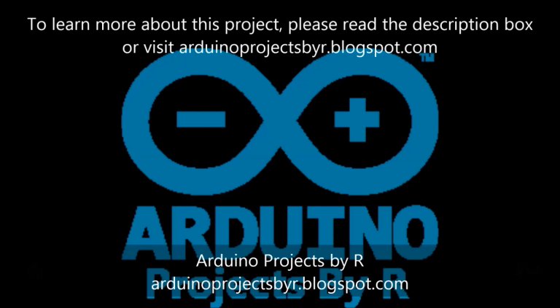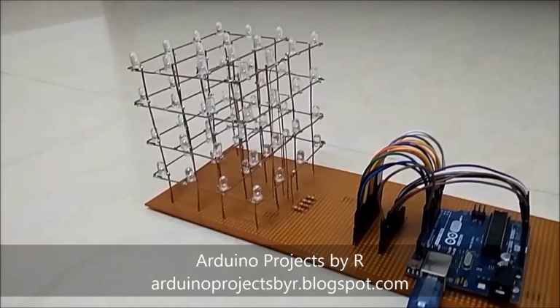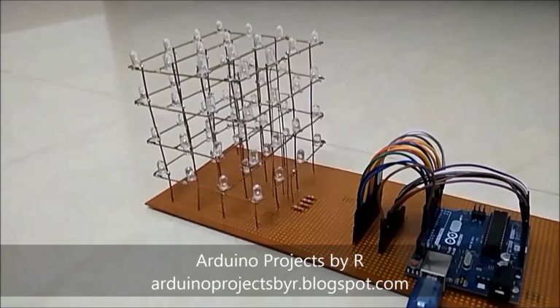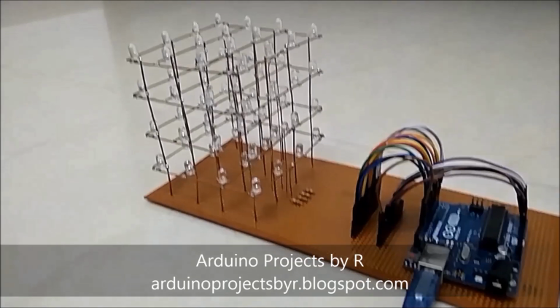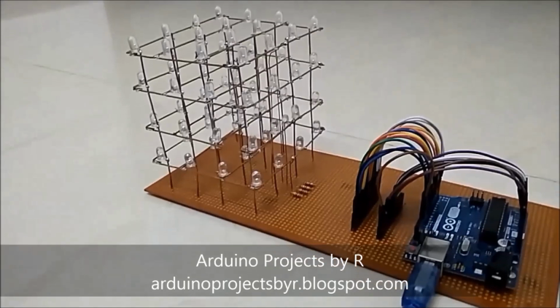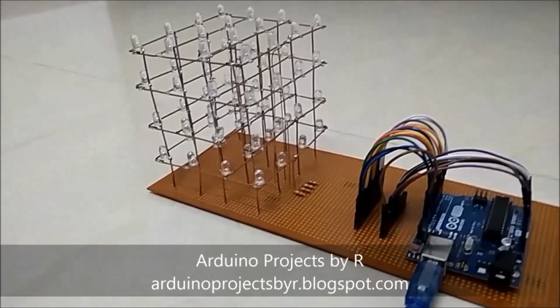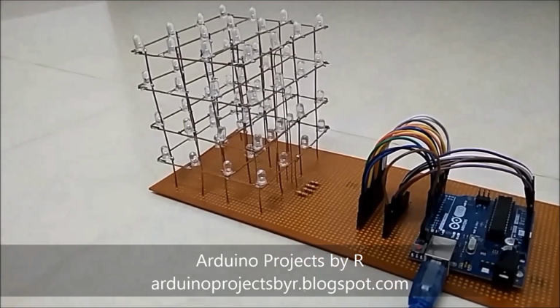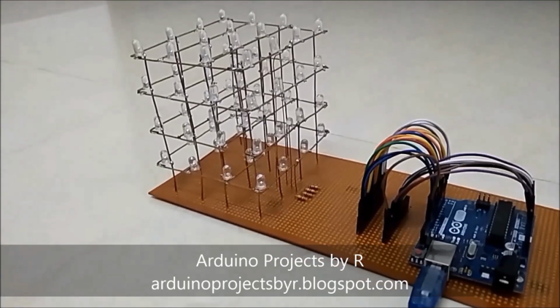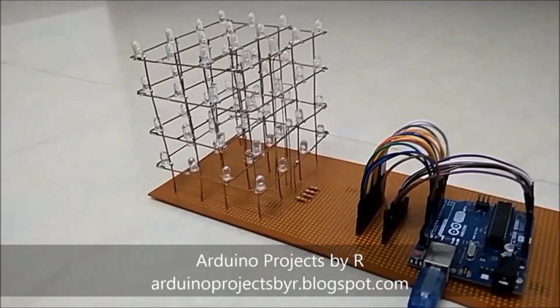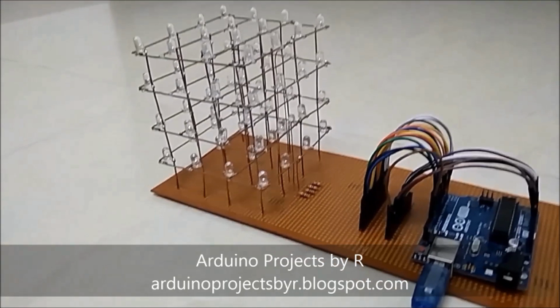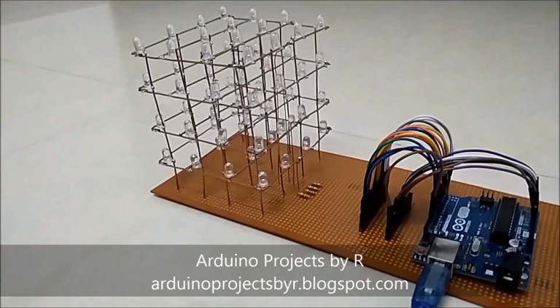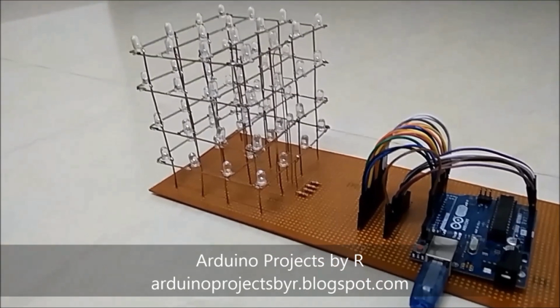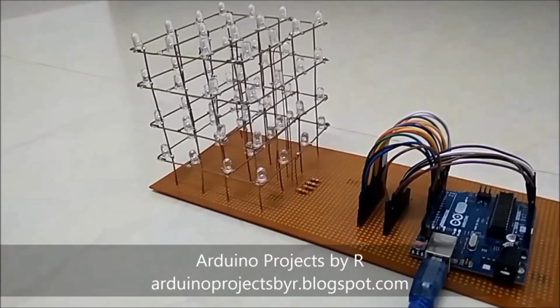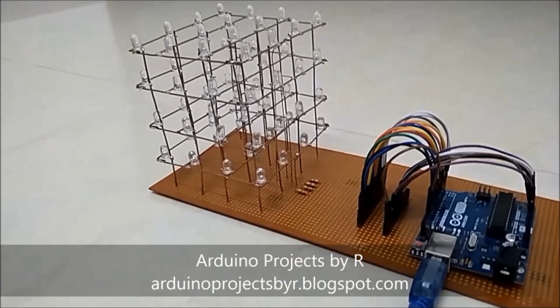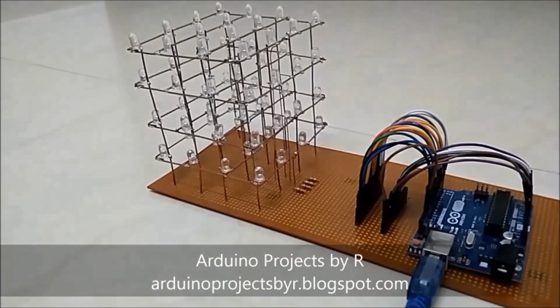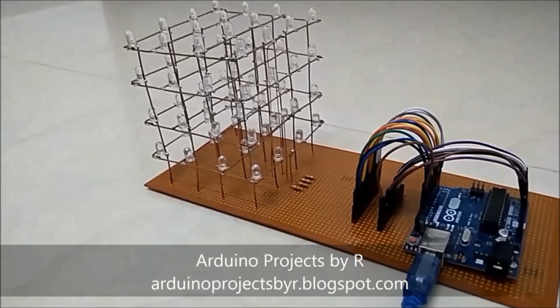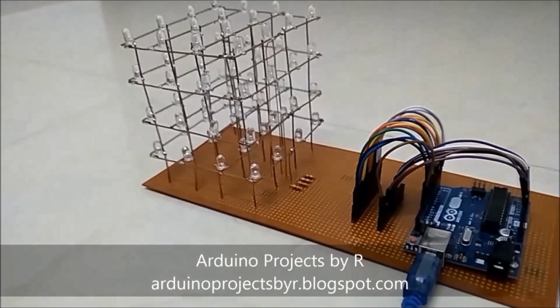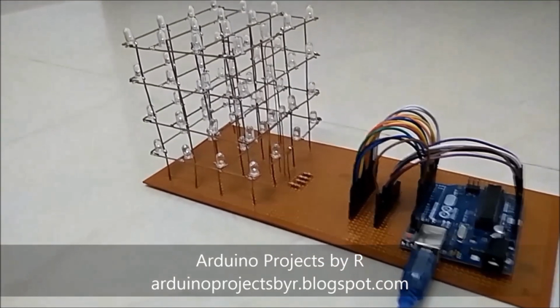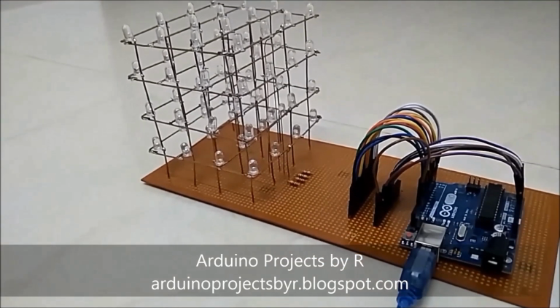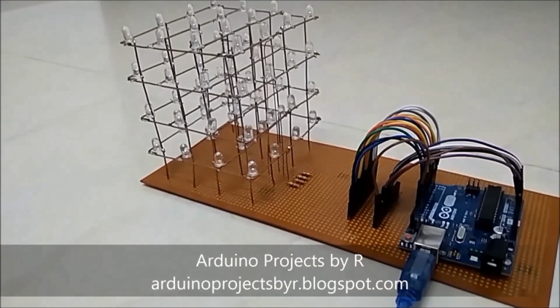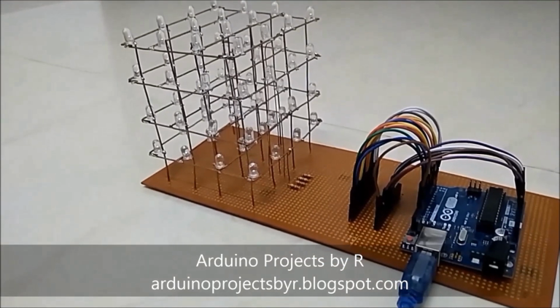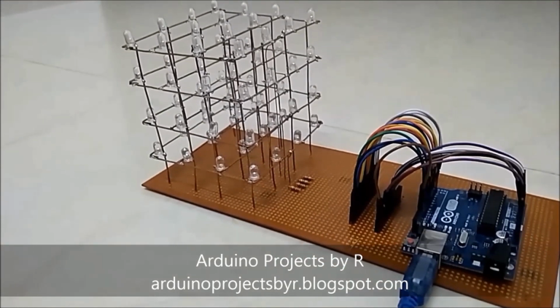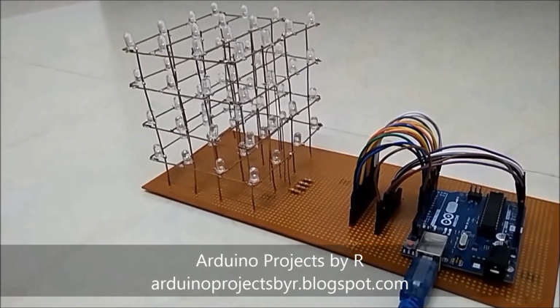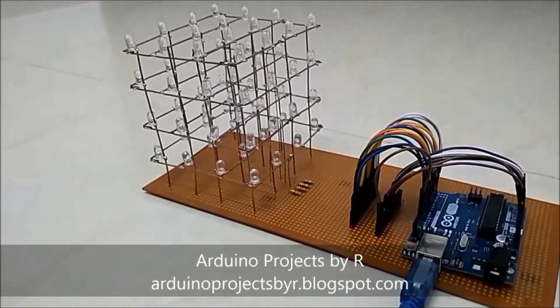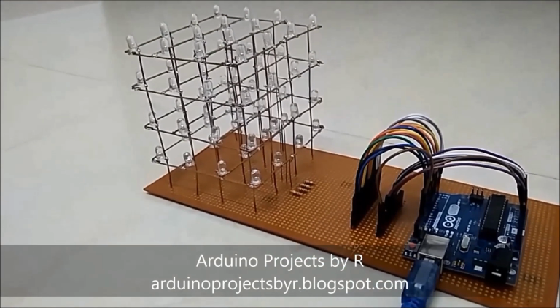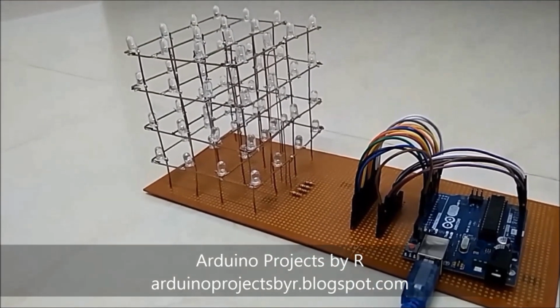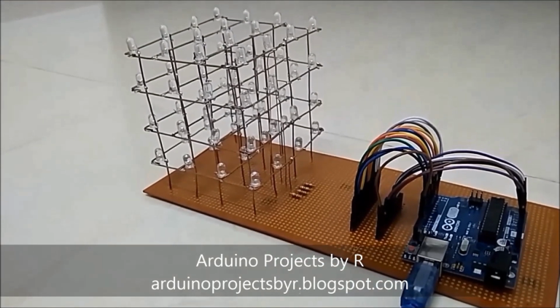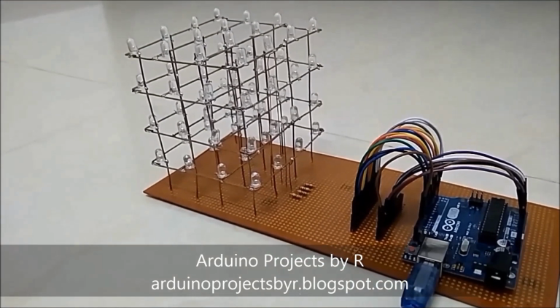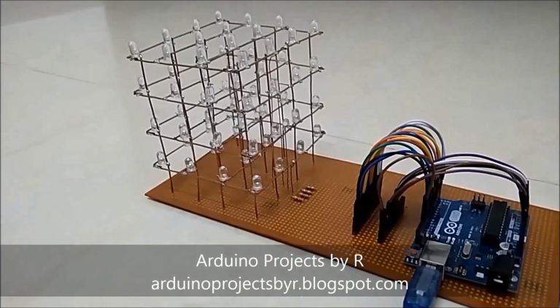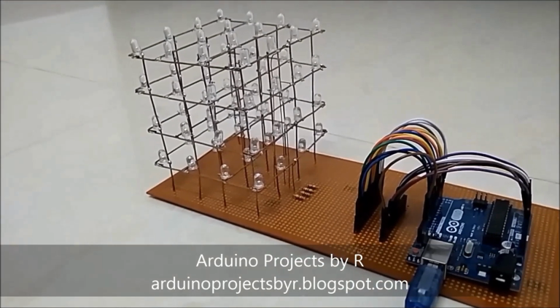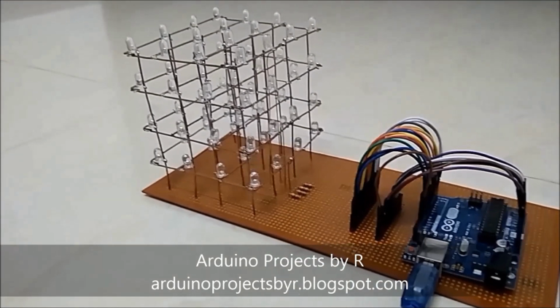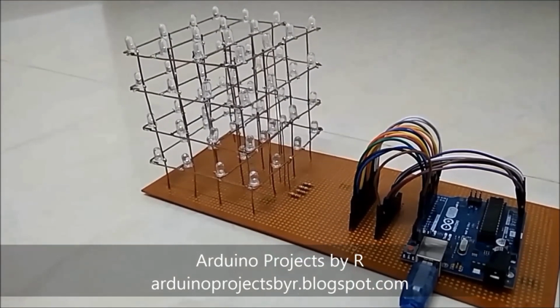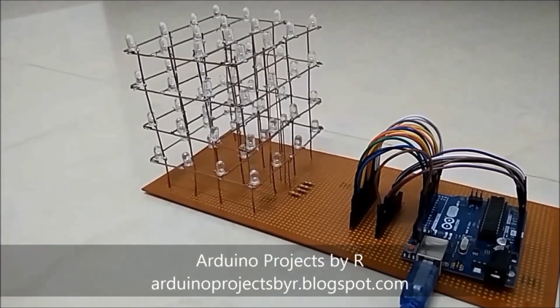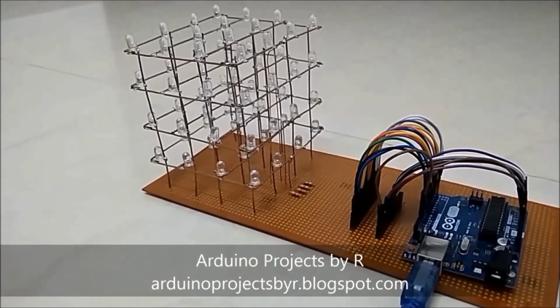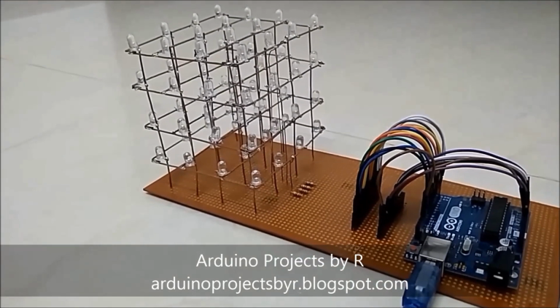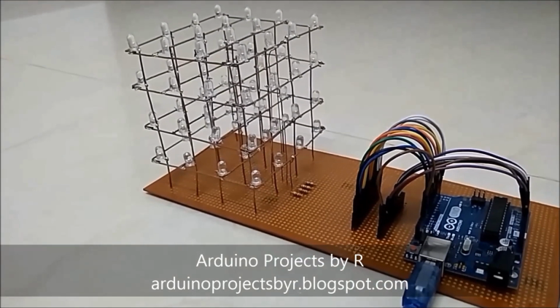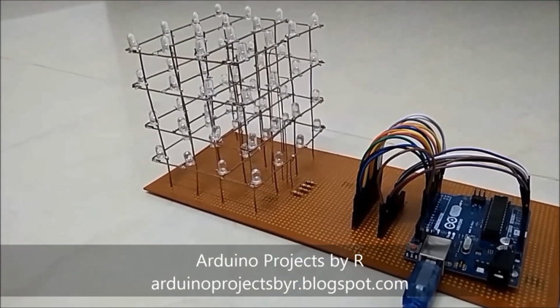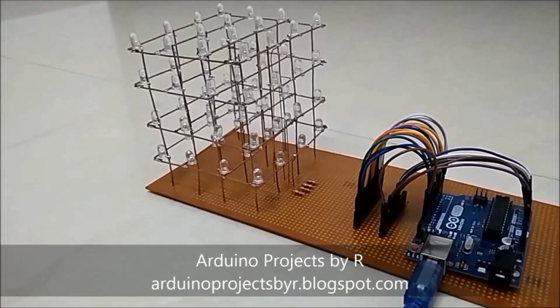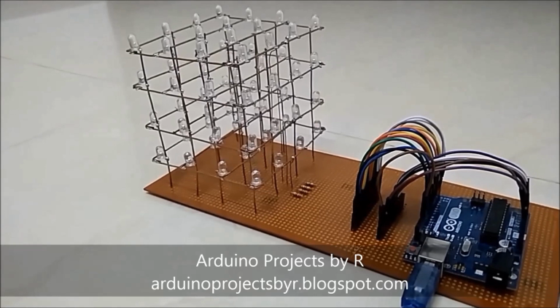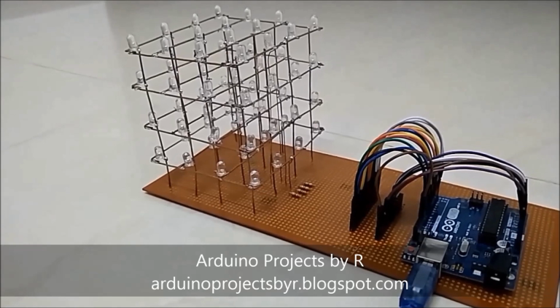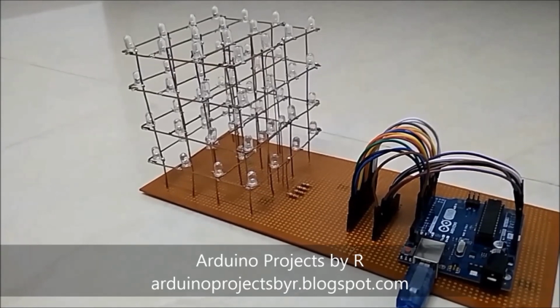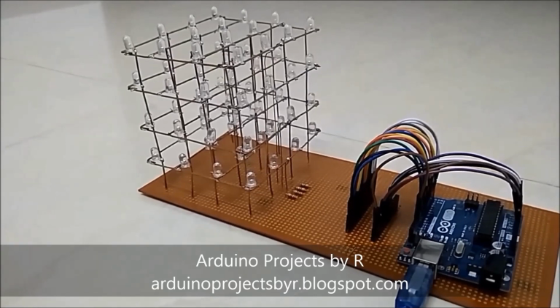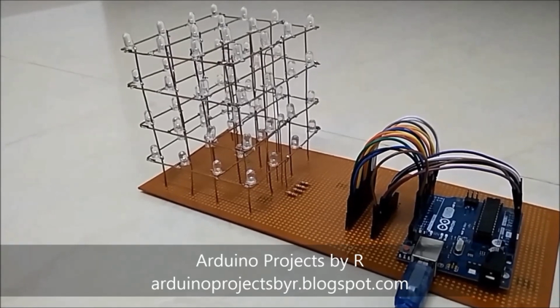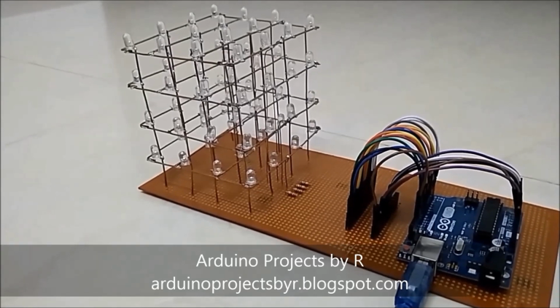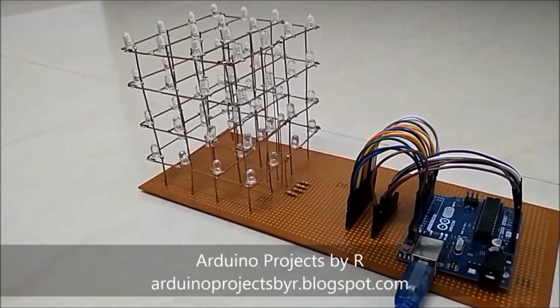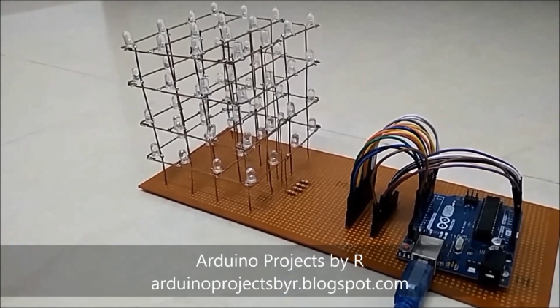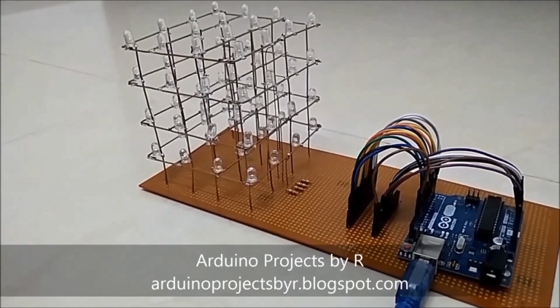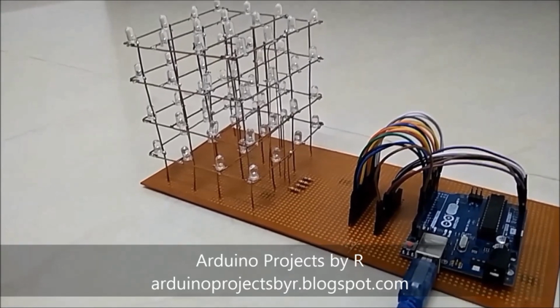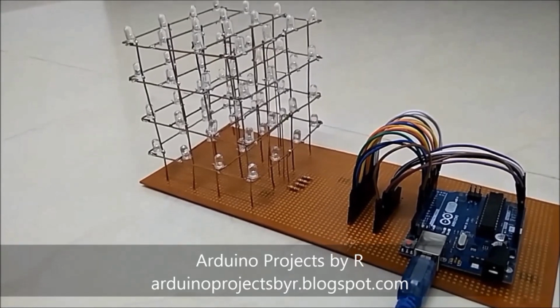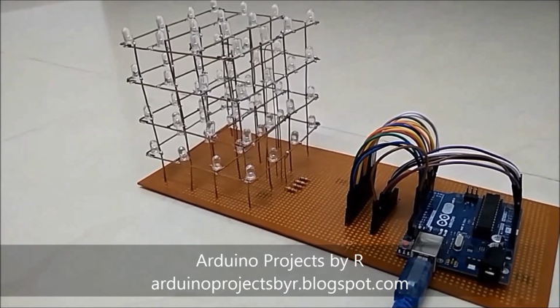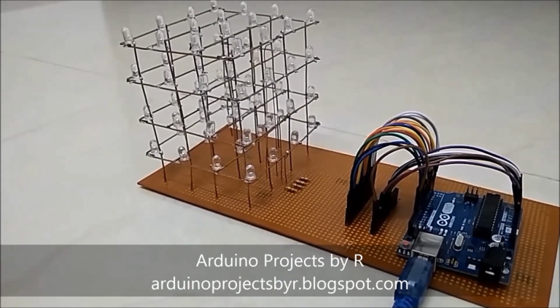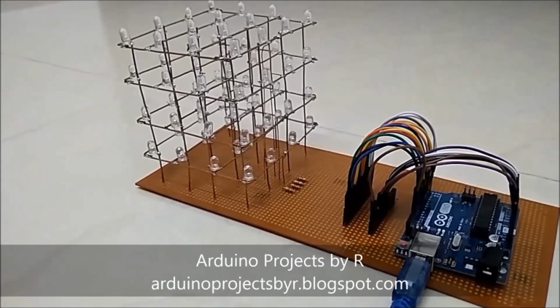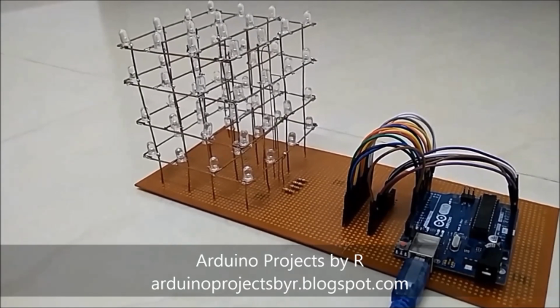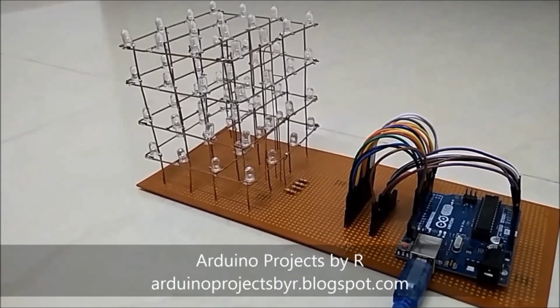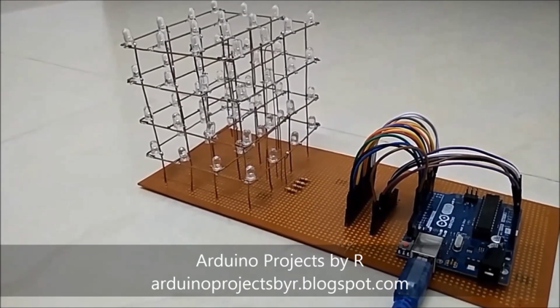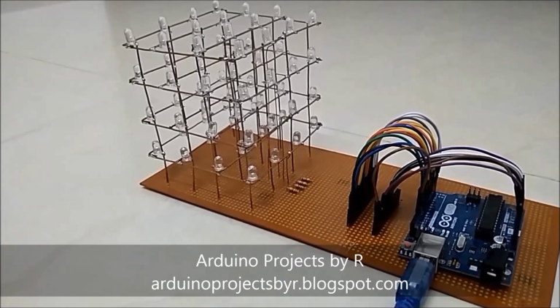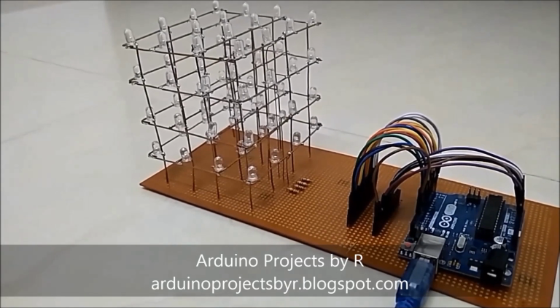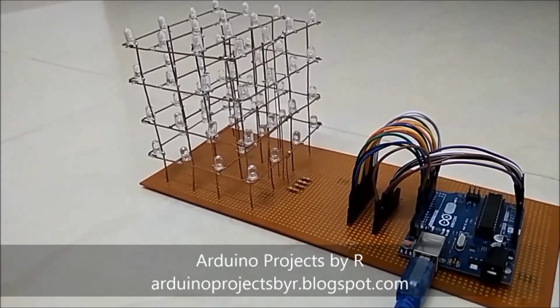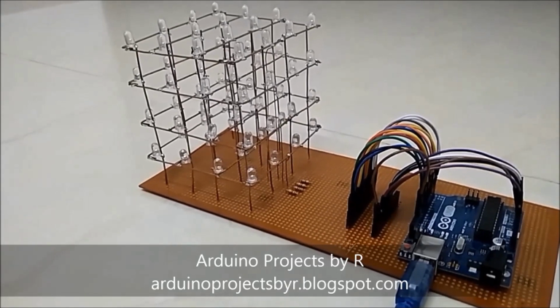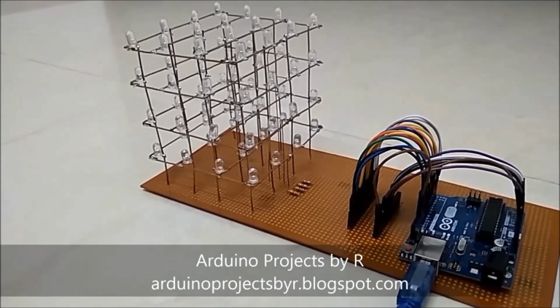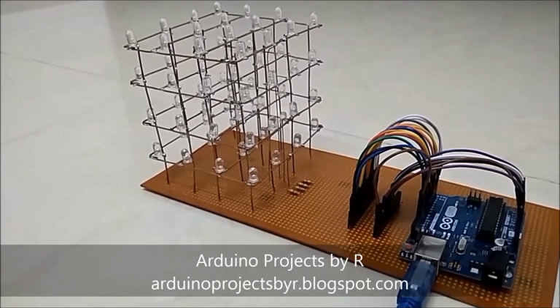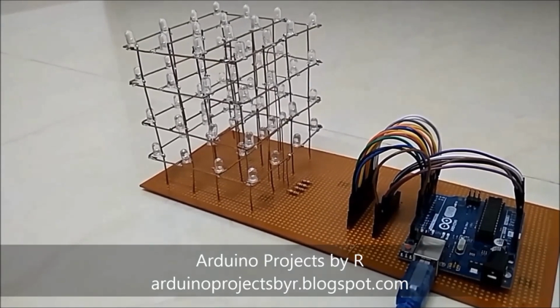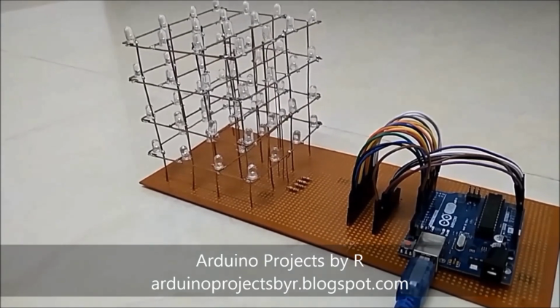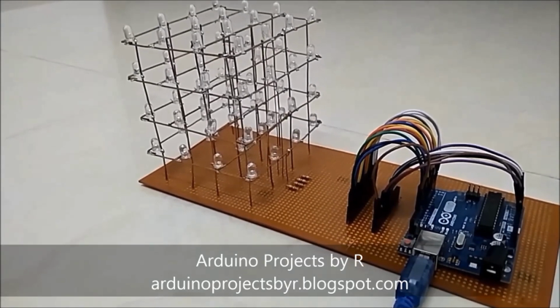Hello everyone, this is Sokshika Rajkoma from Arduino Projects by R, and today I am here to present you my LED Cube.